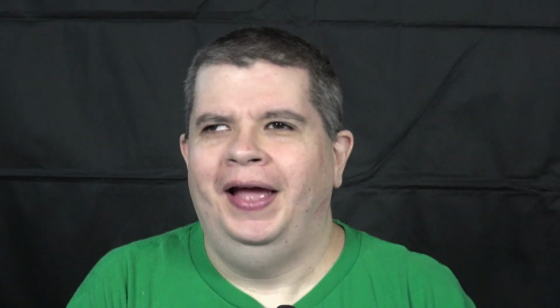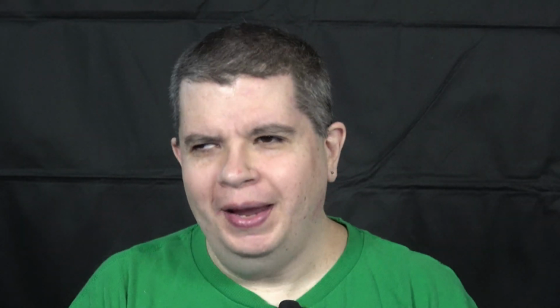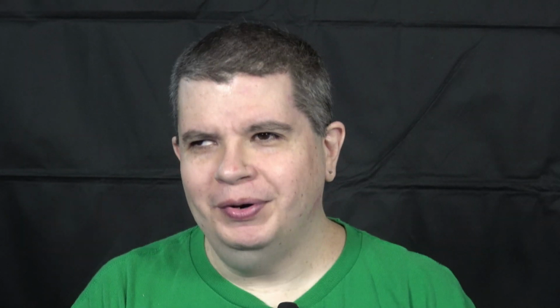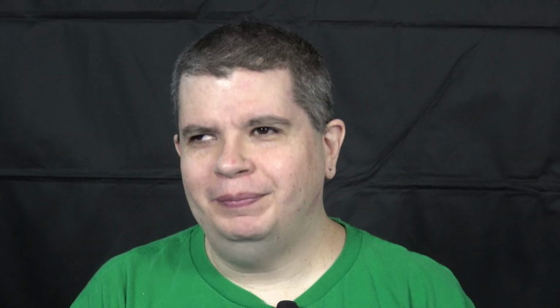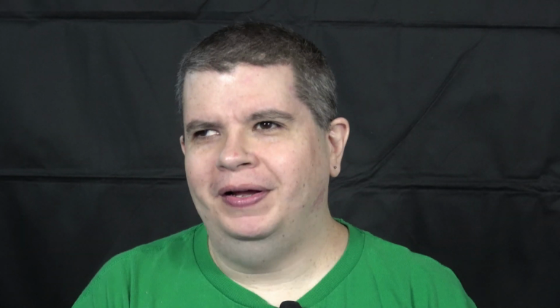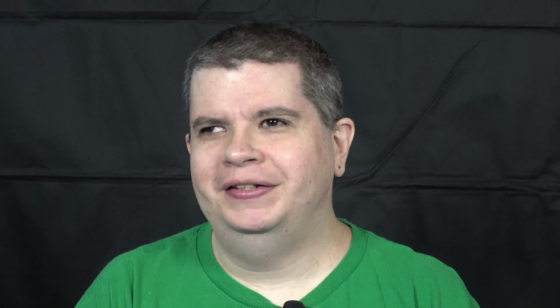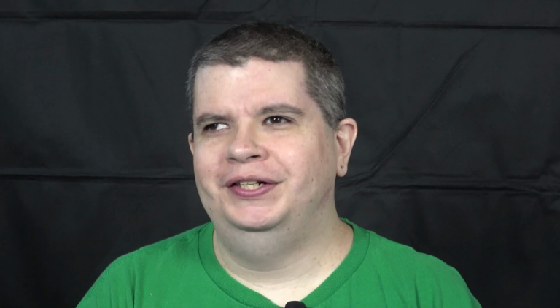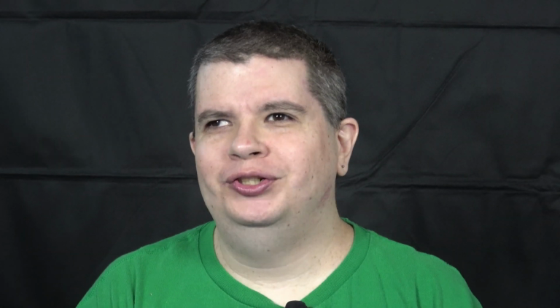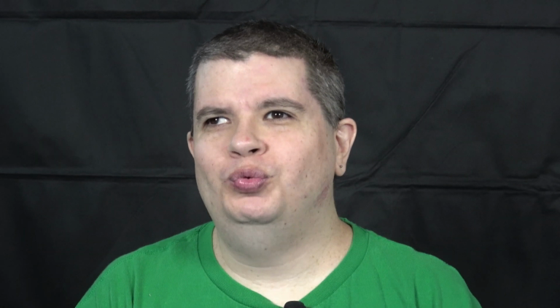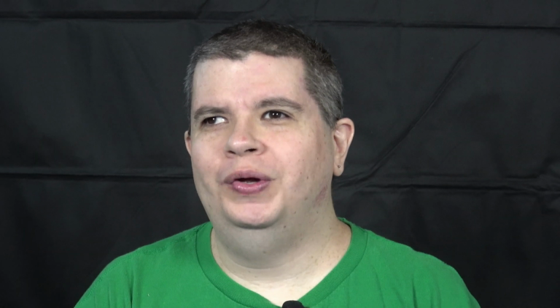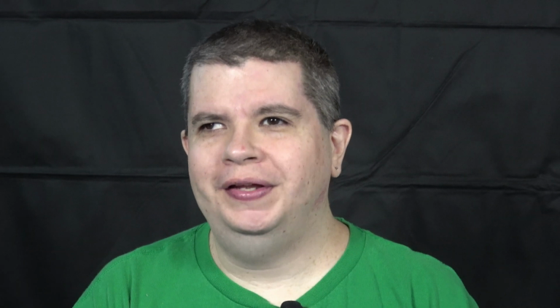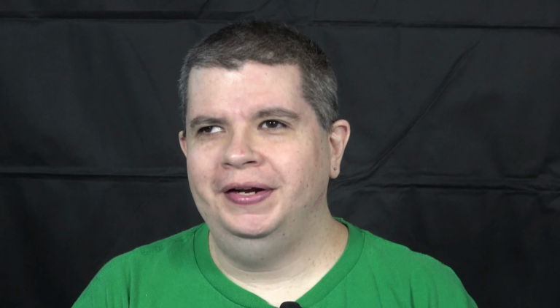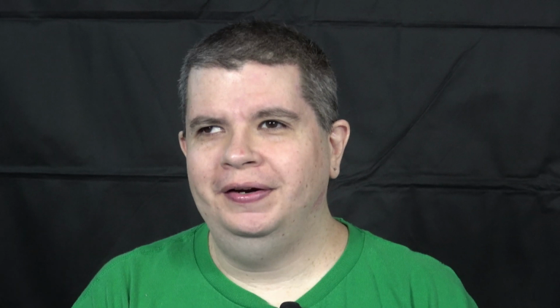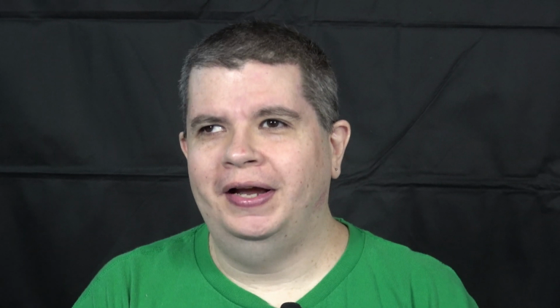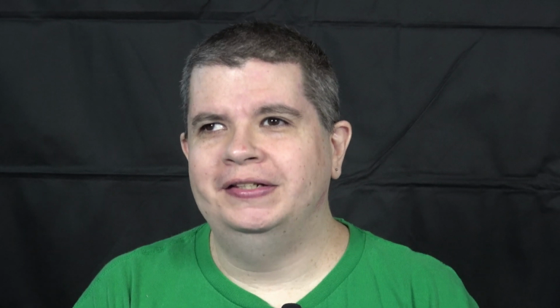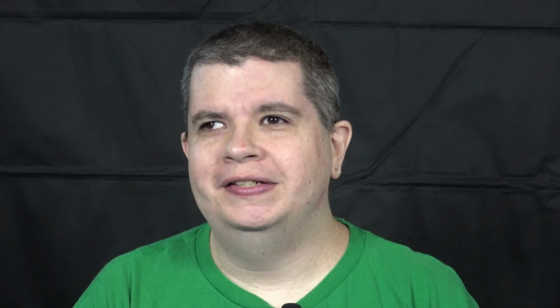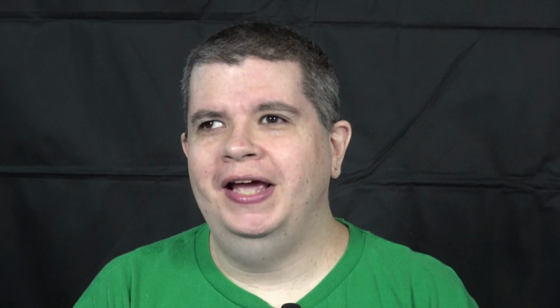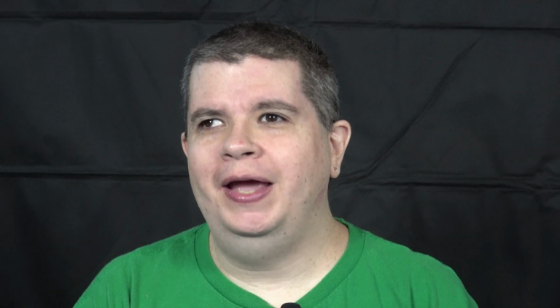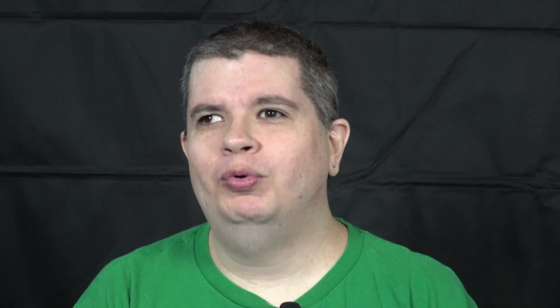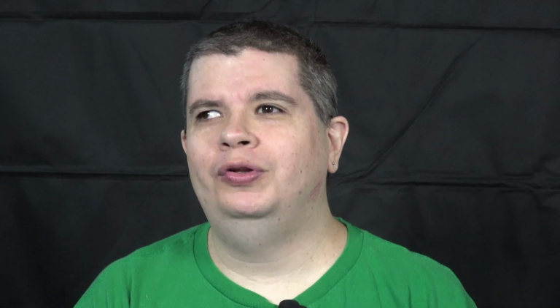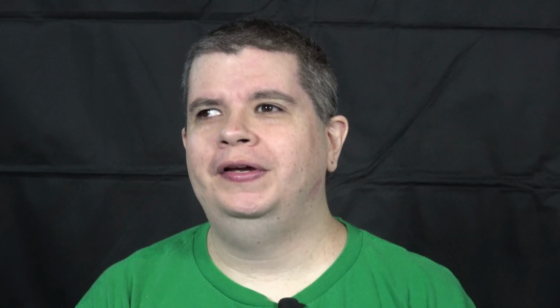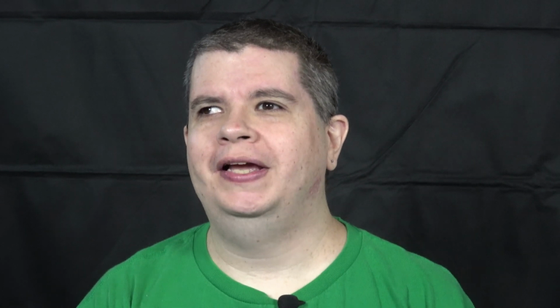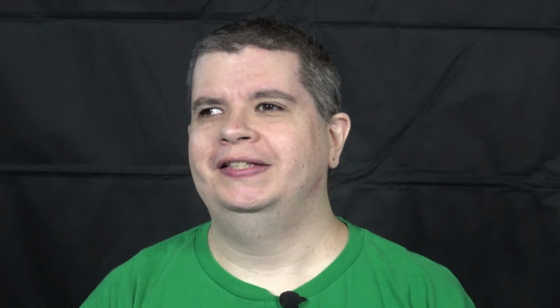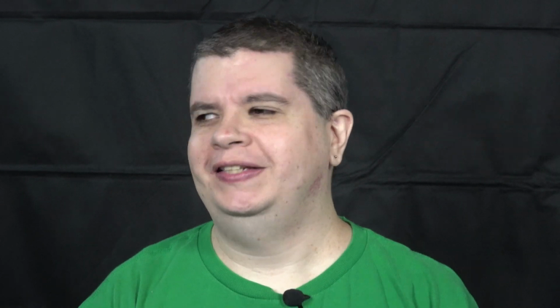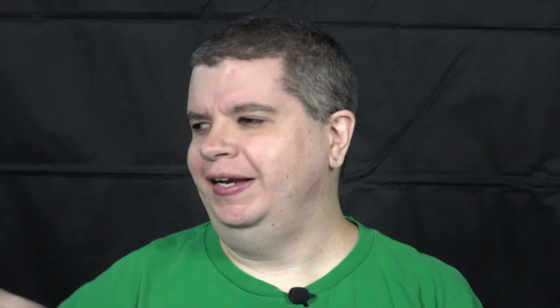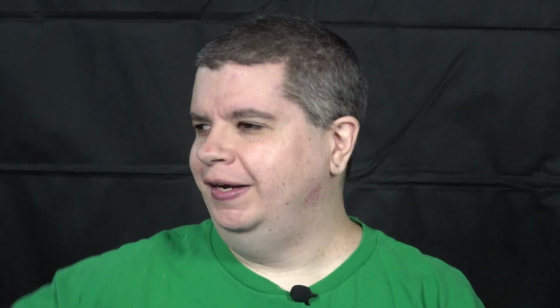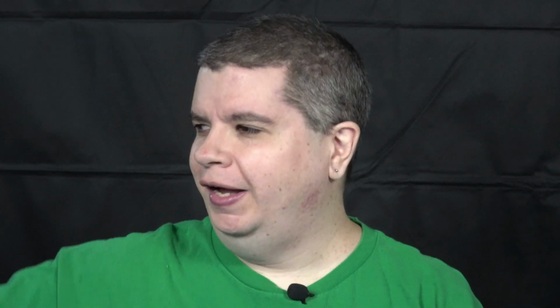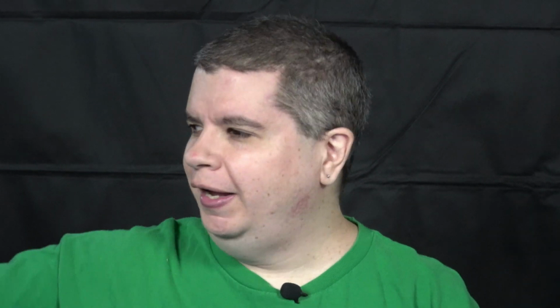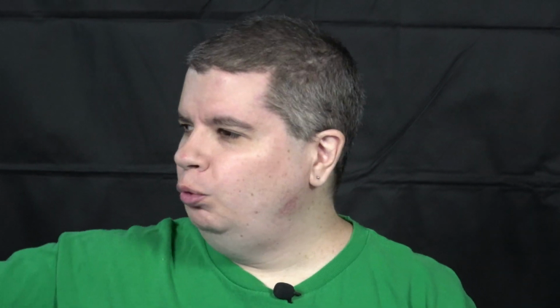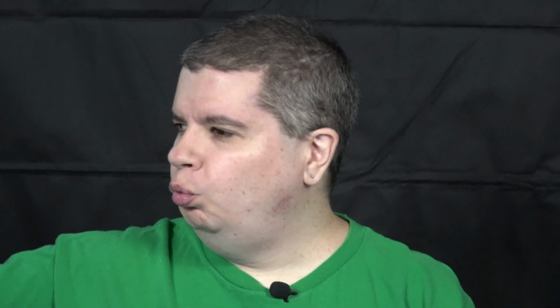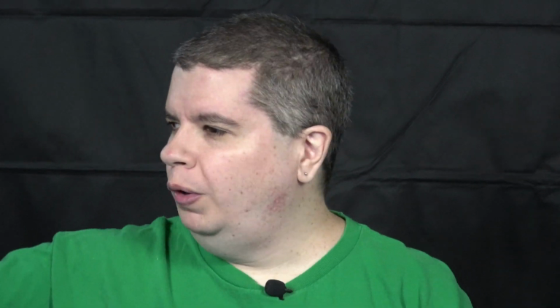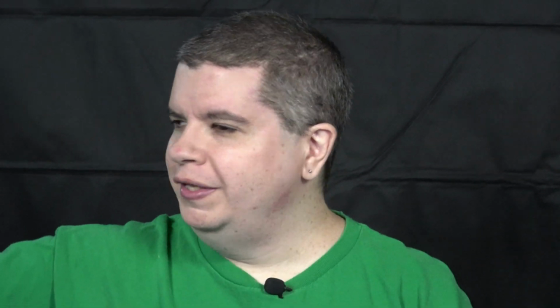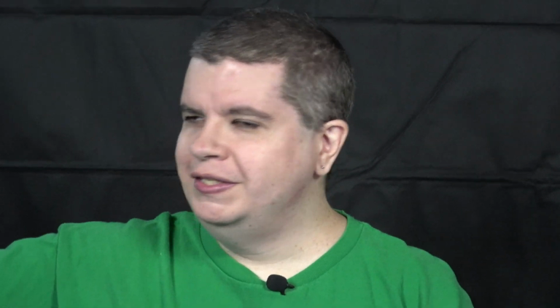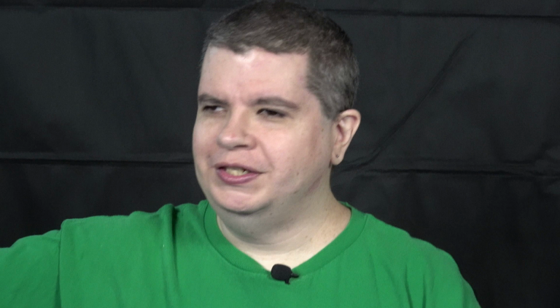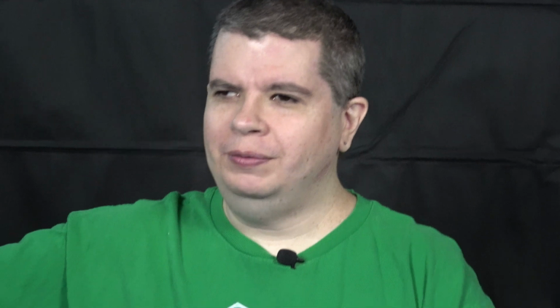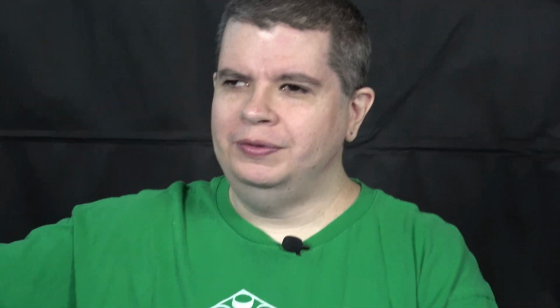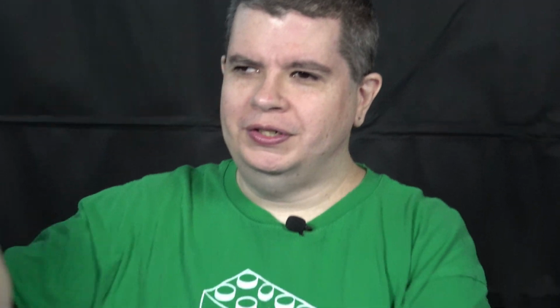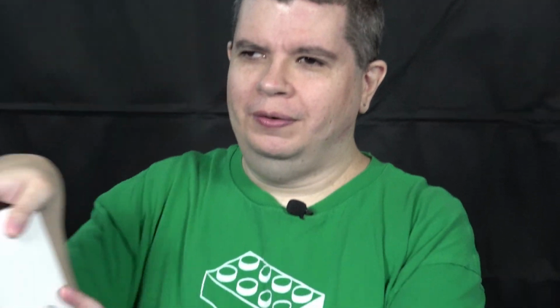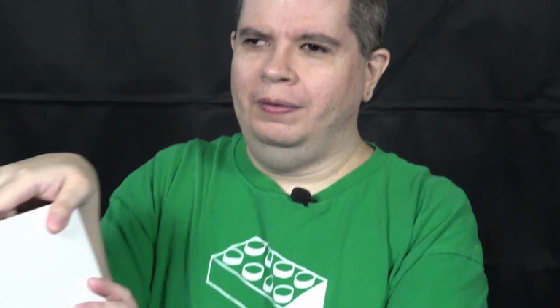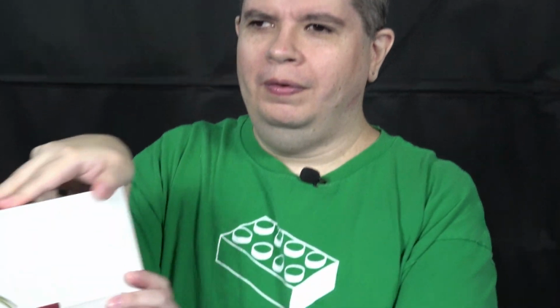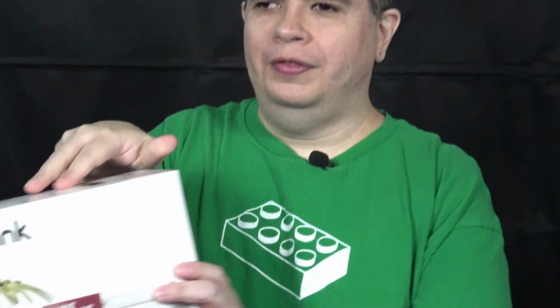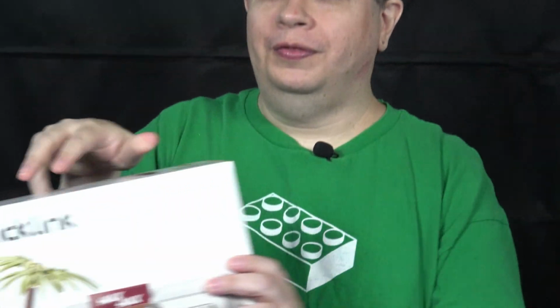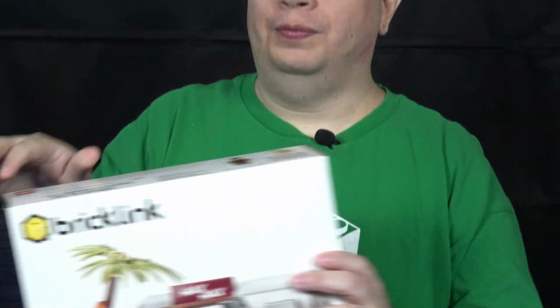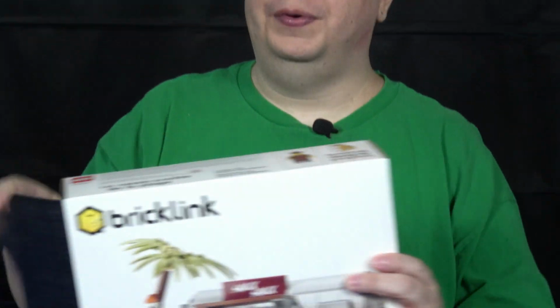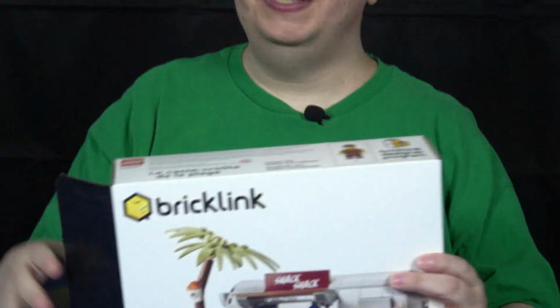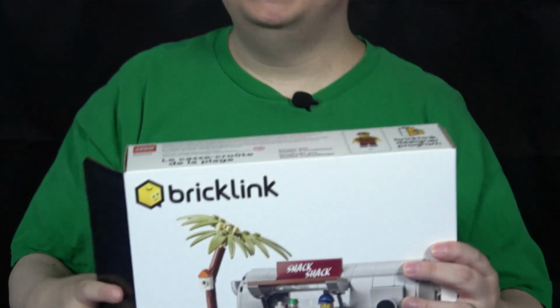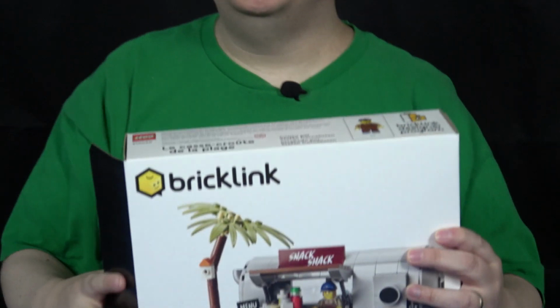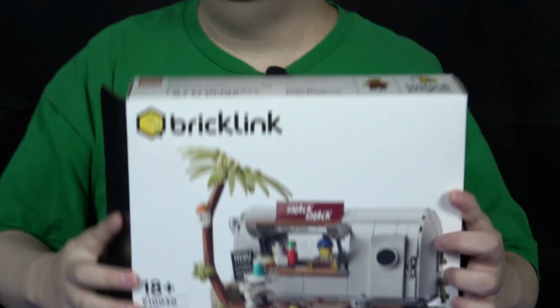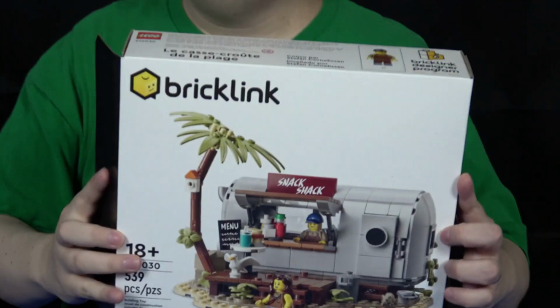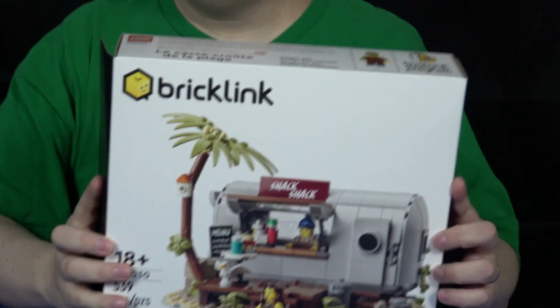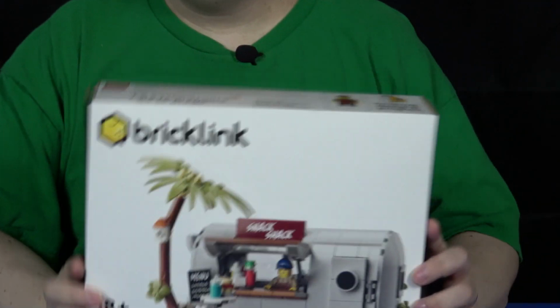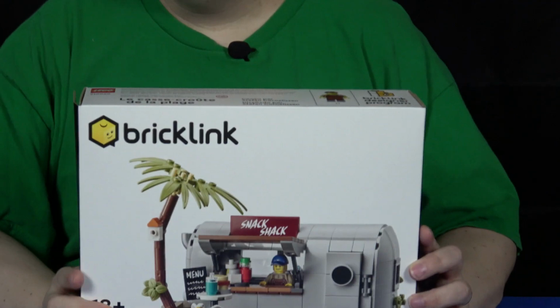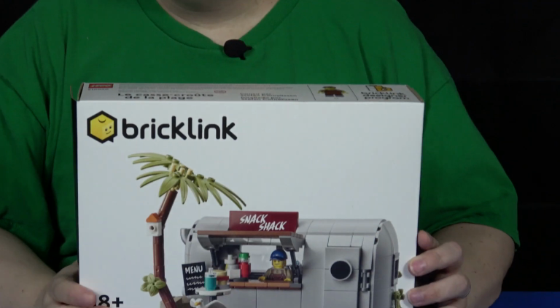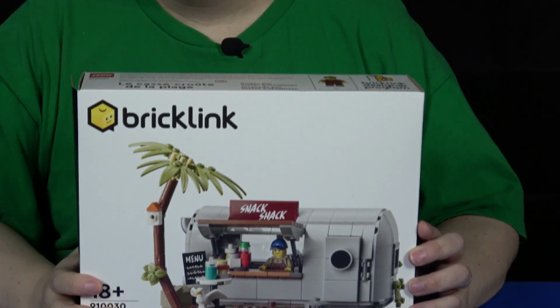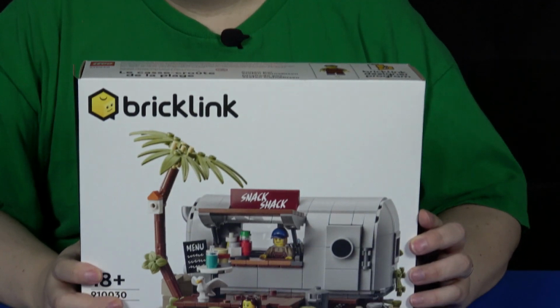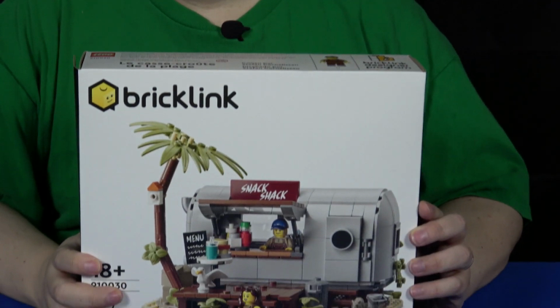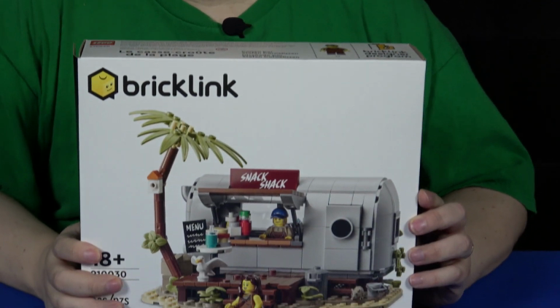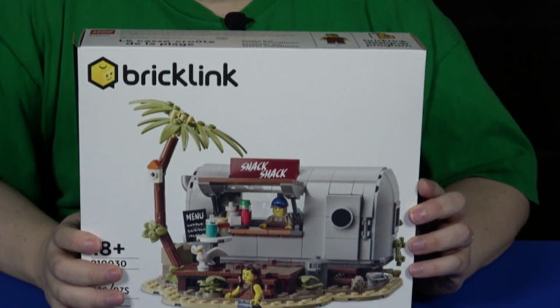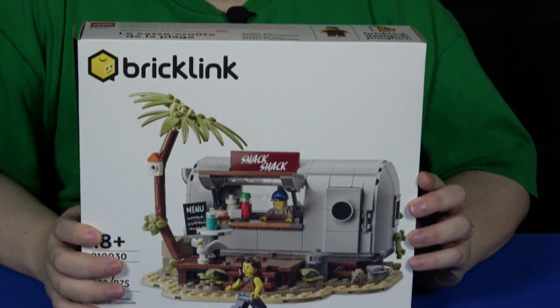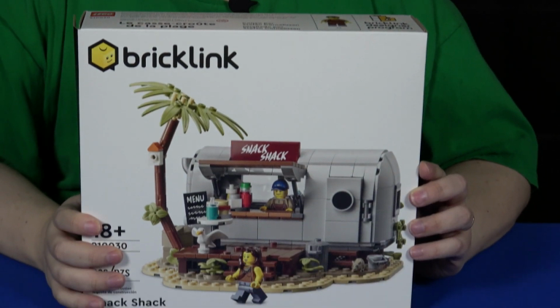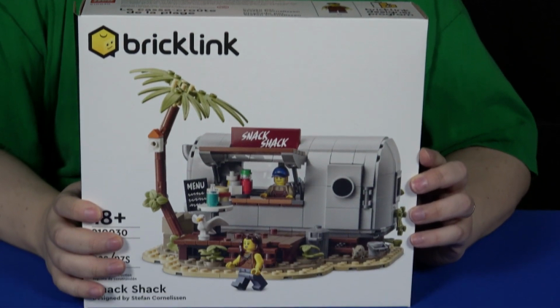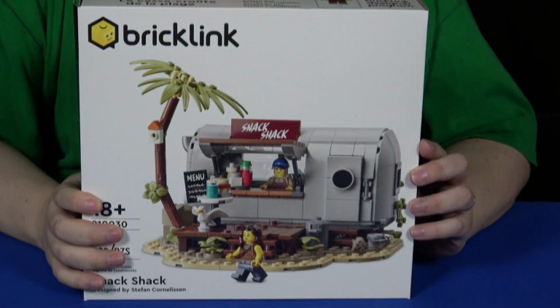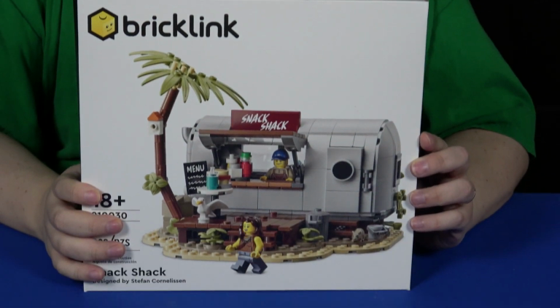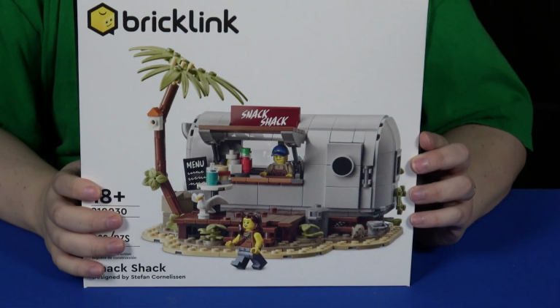Hey BrickBloggateers, Will here, and today we're looking at set 910030 Snack Shack.